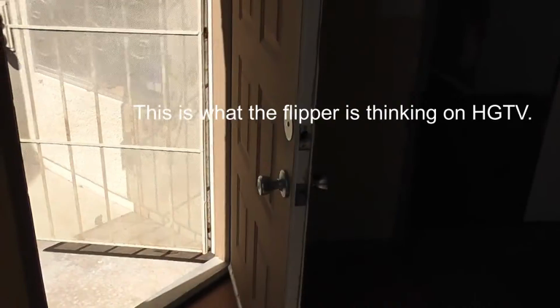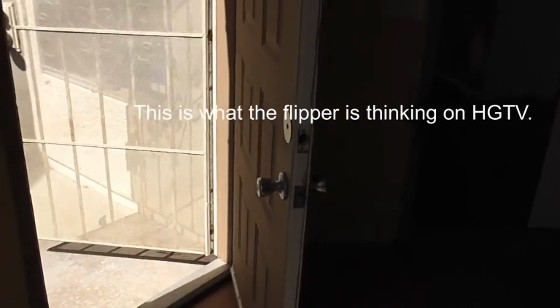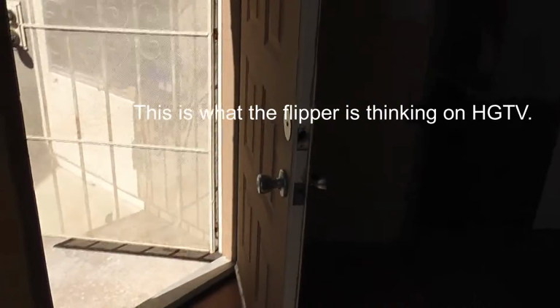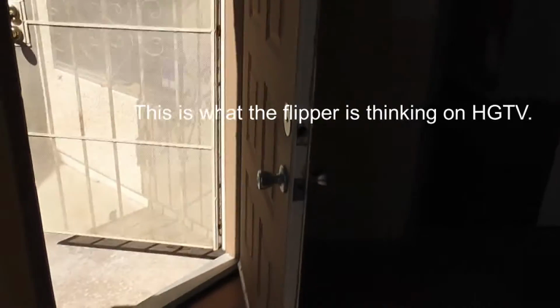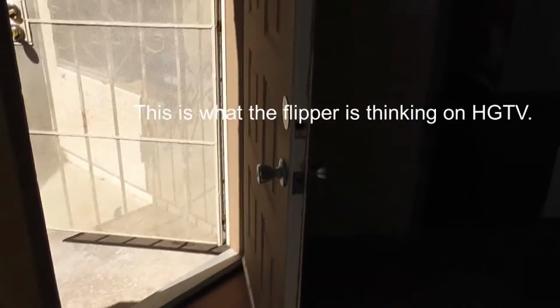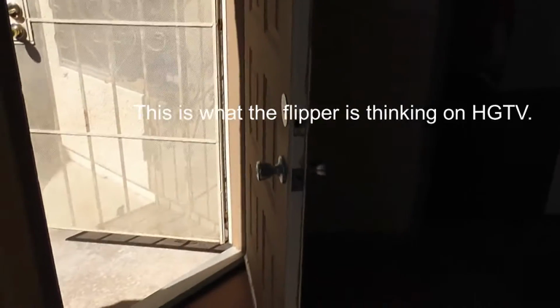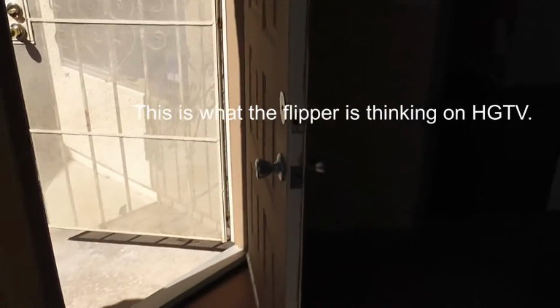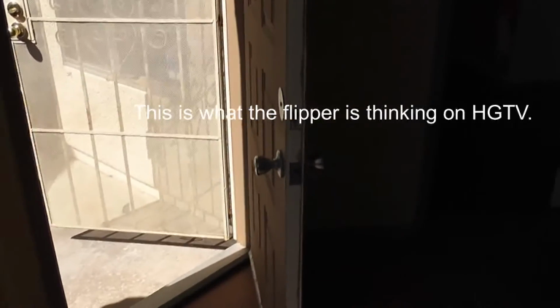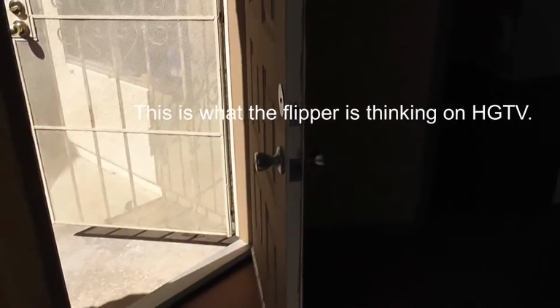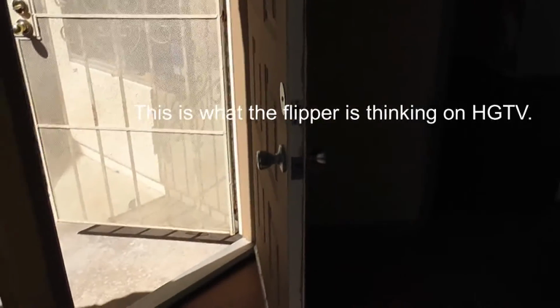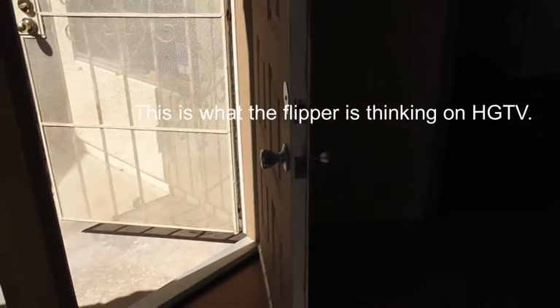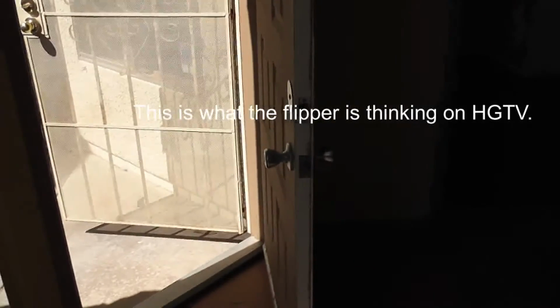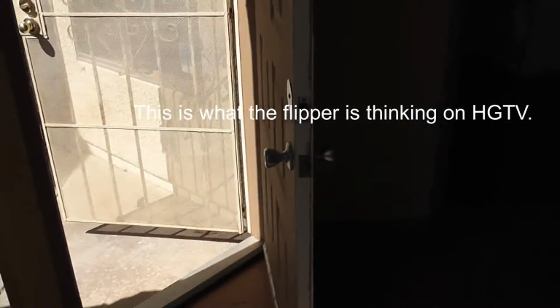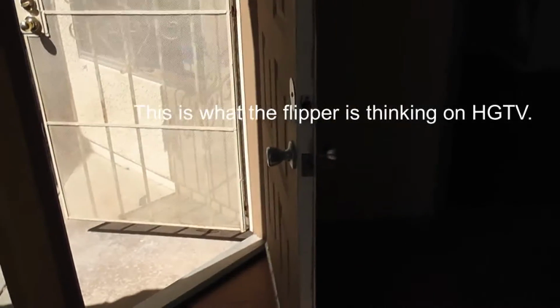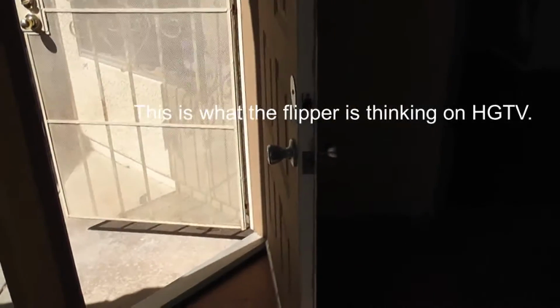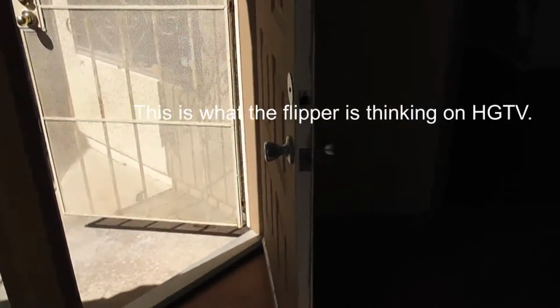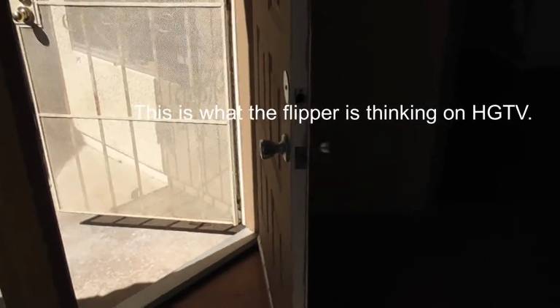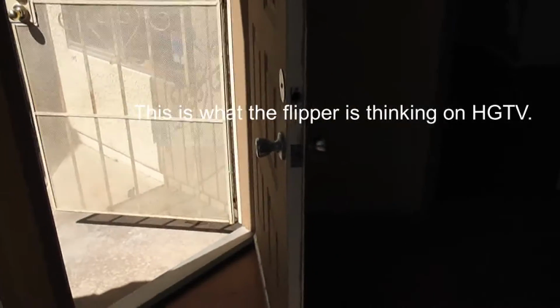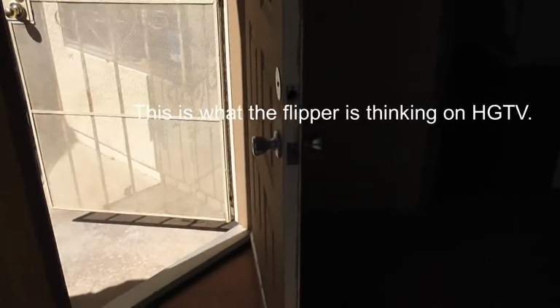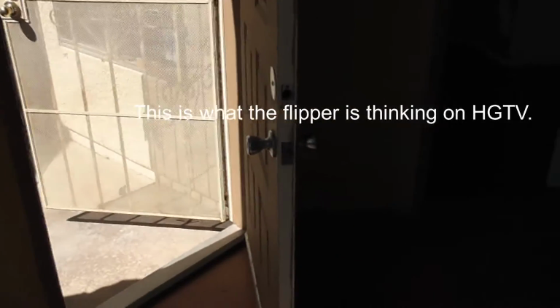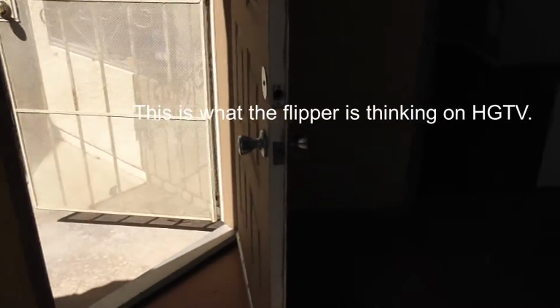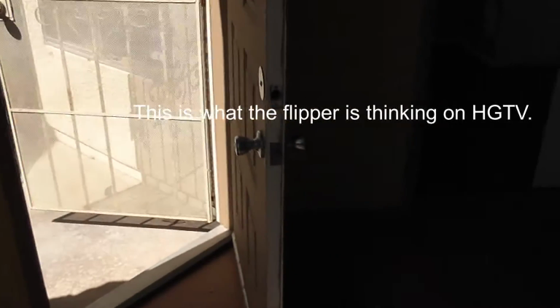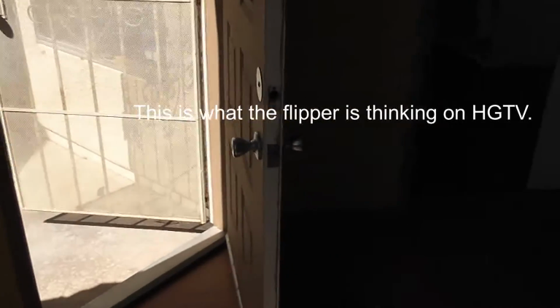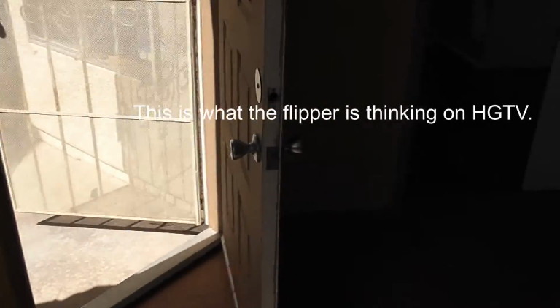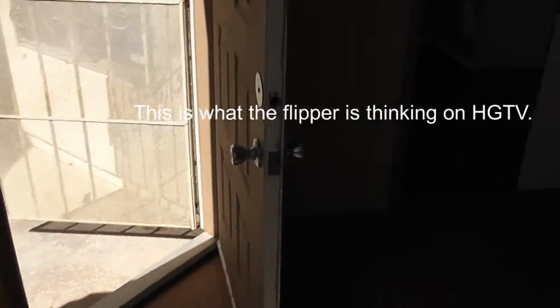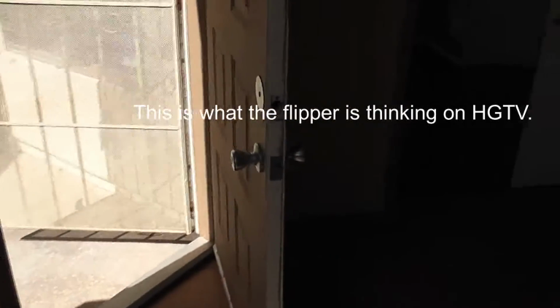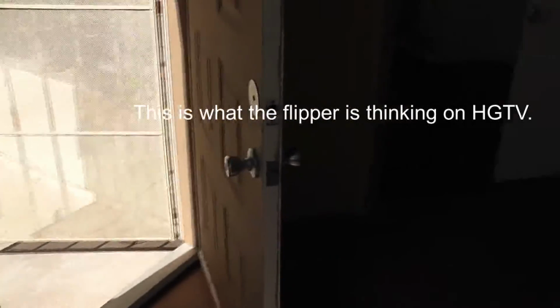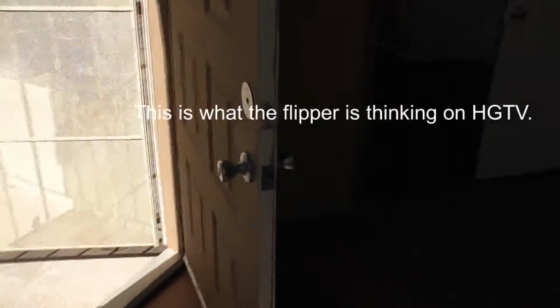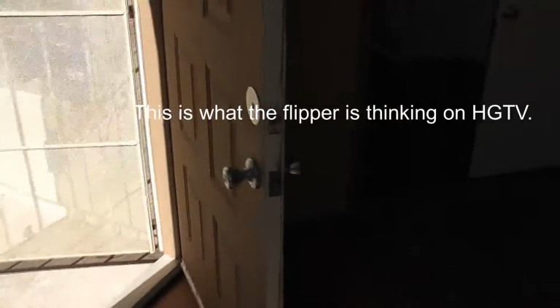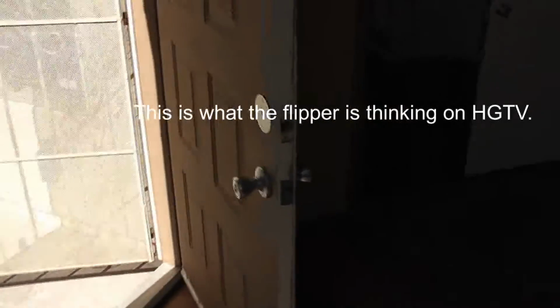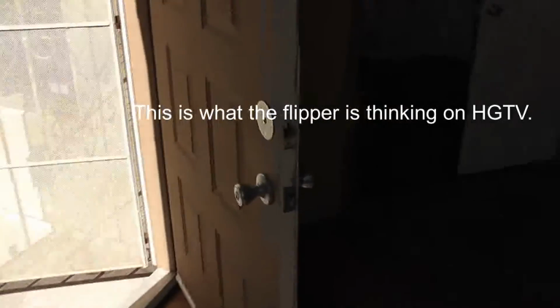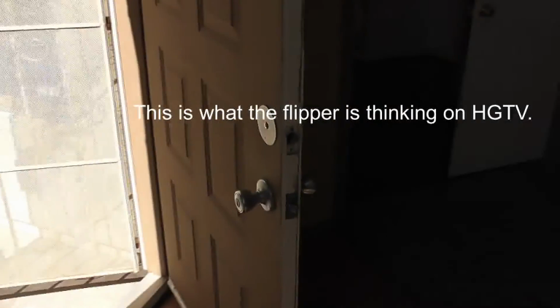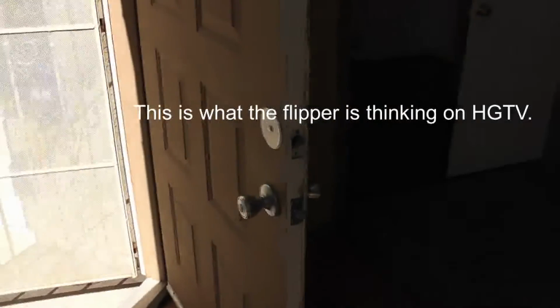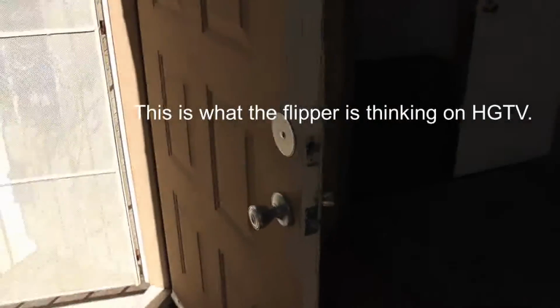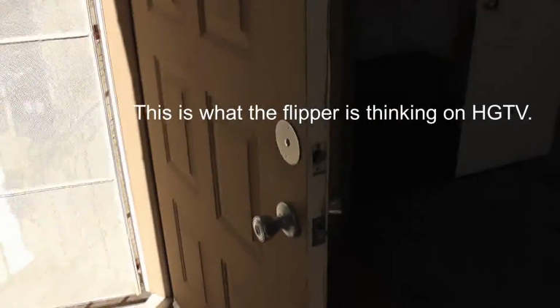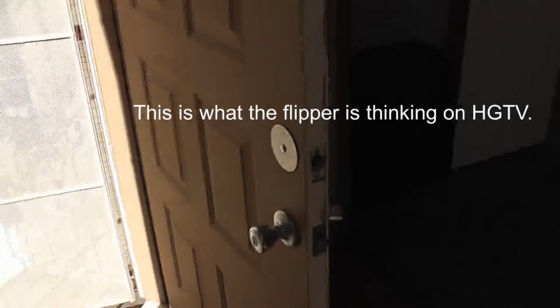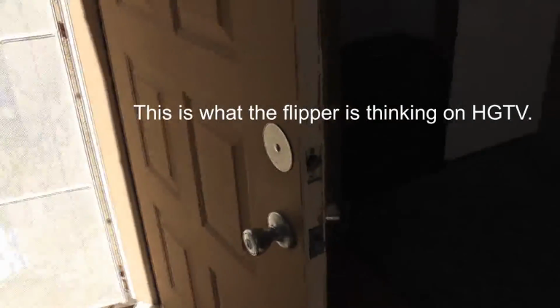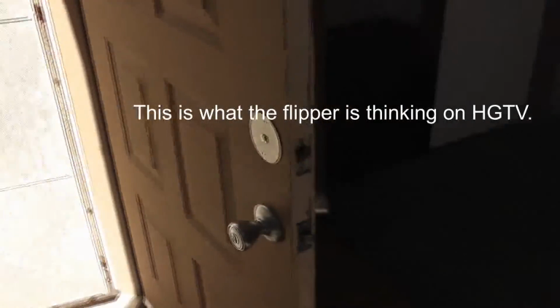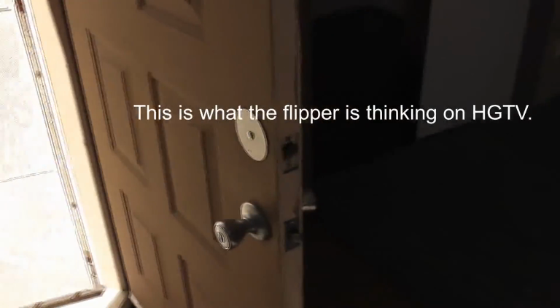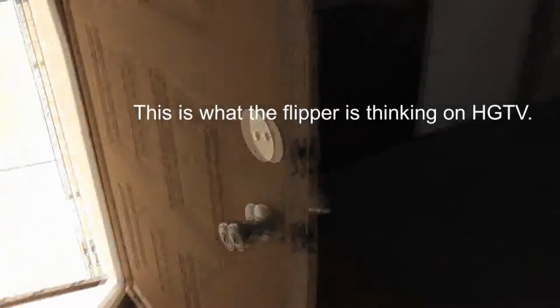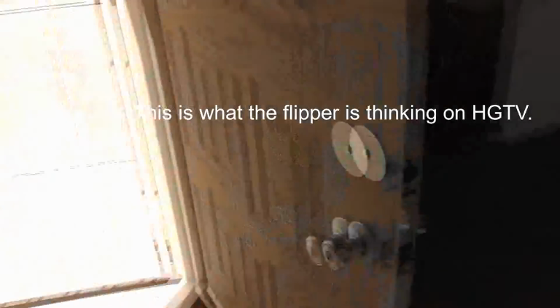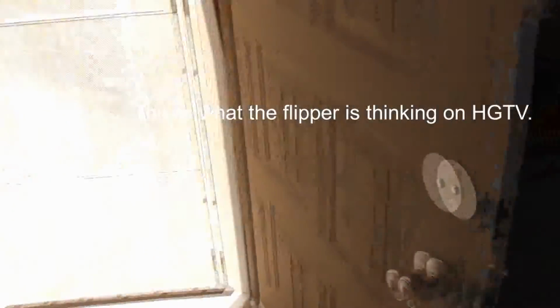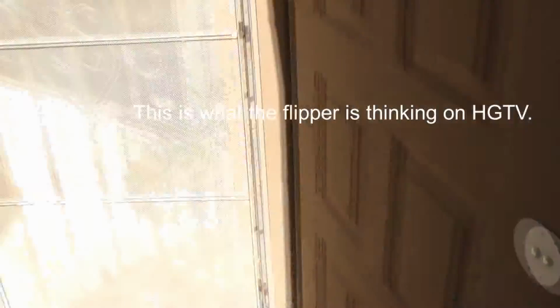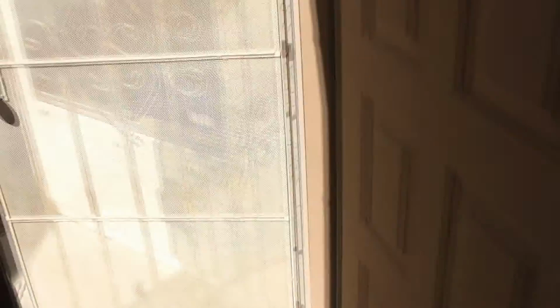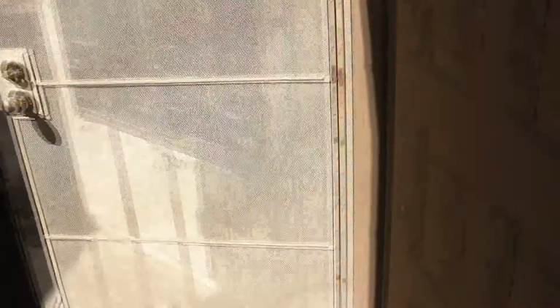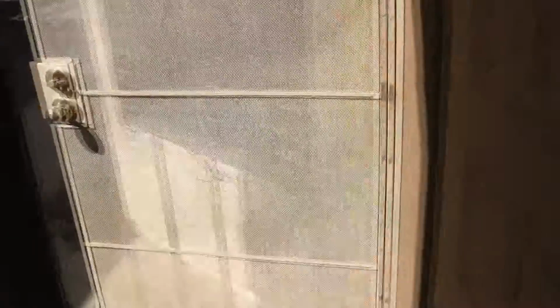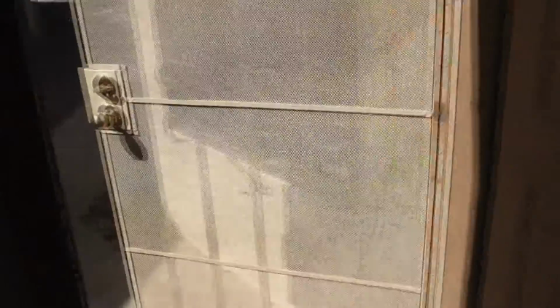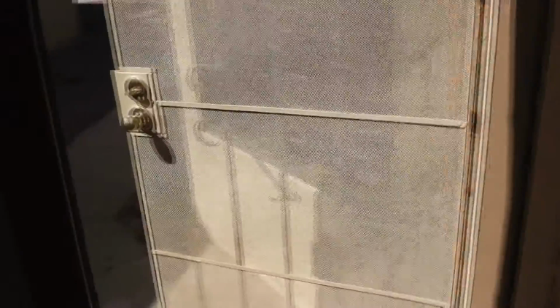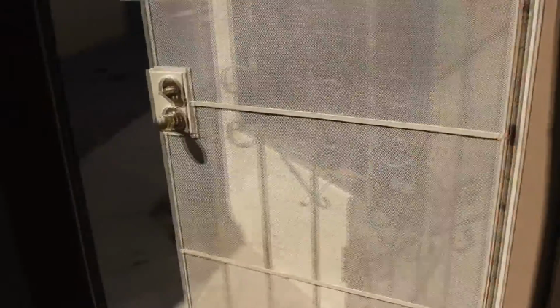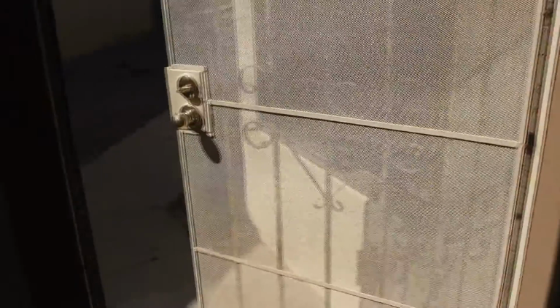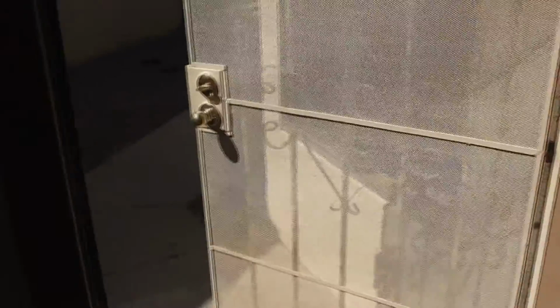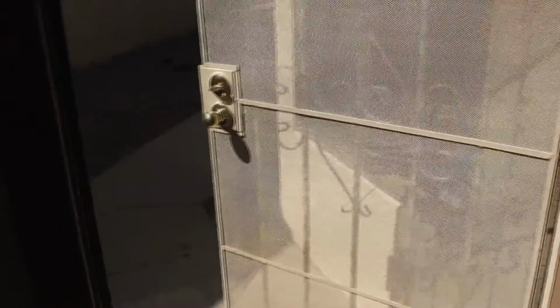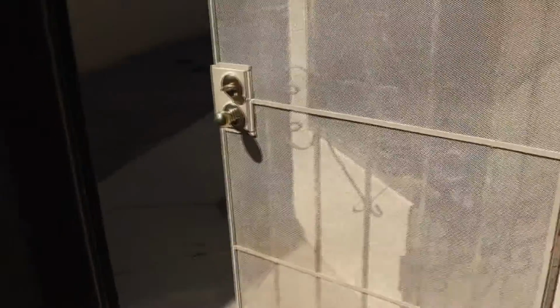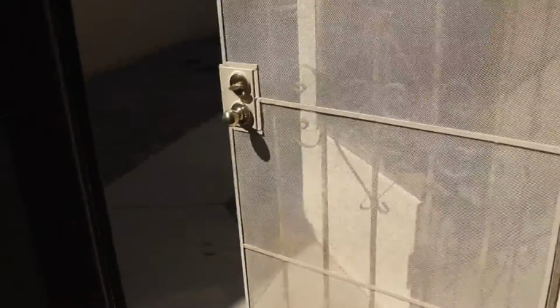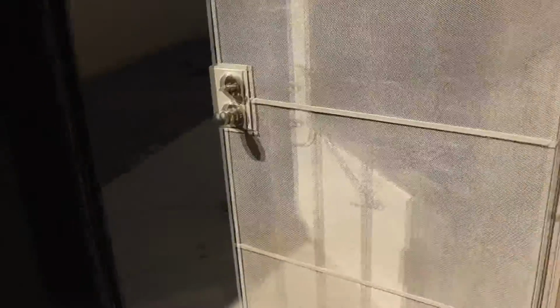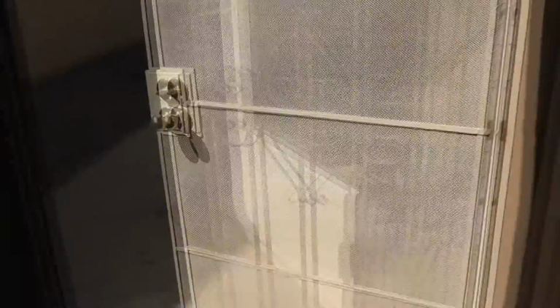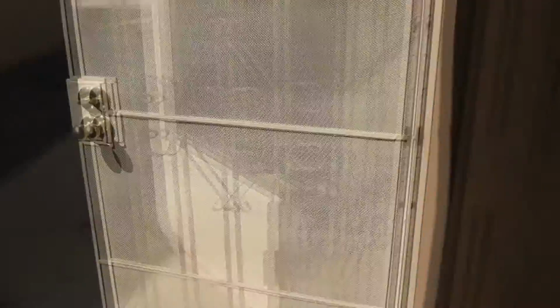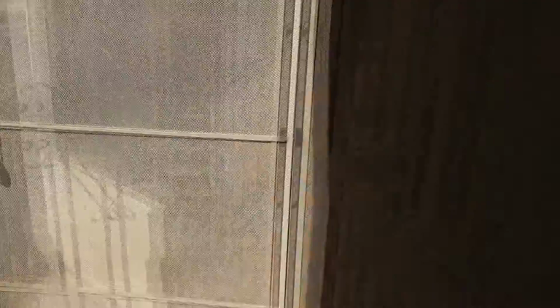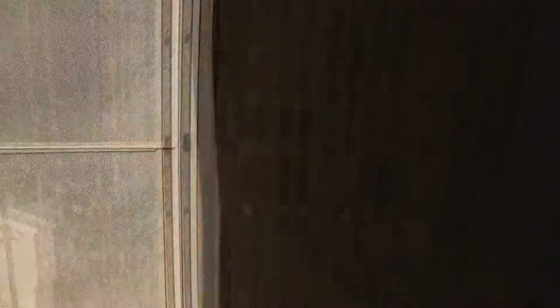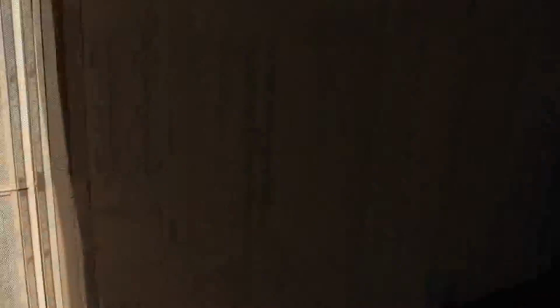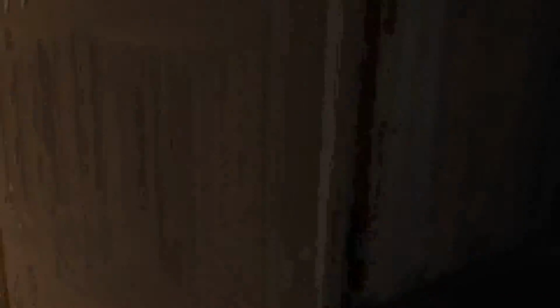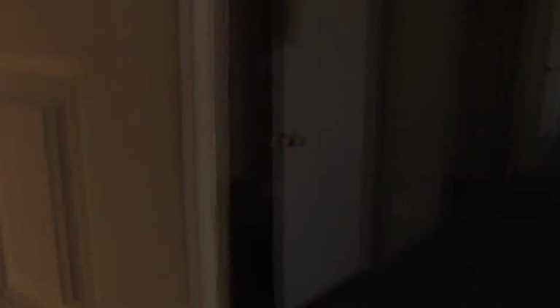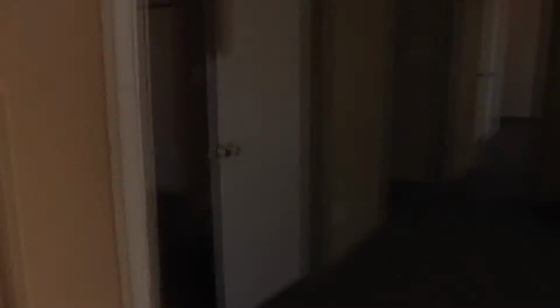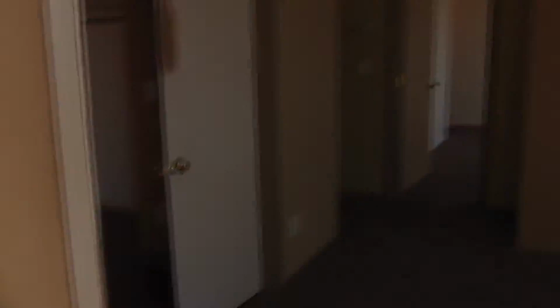Inside the dwelling, the doorknob is missing. We need doorknobs installed to match, keyed the same.